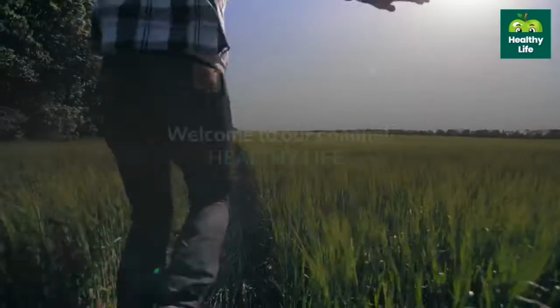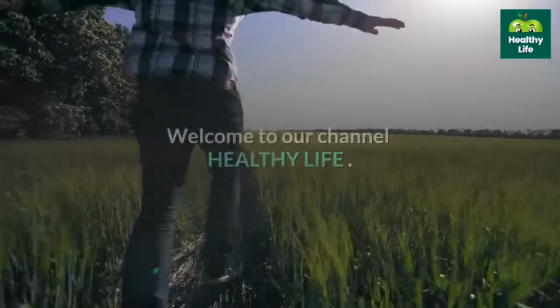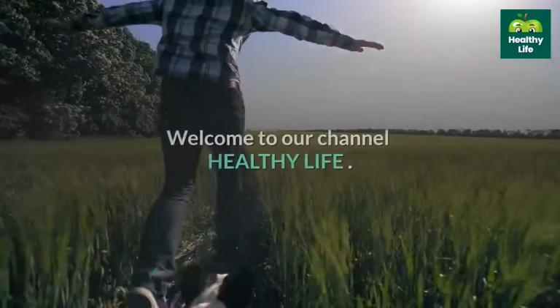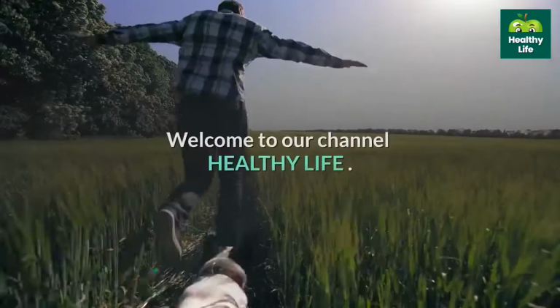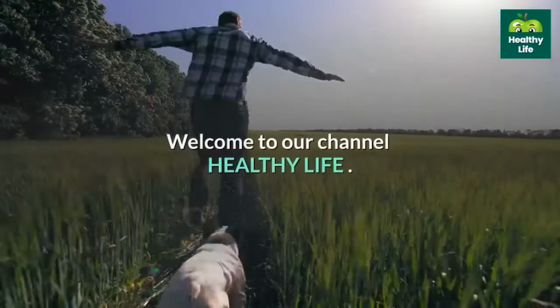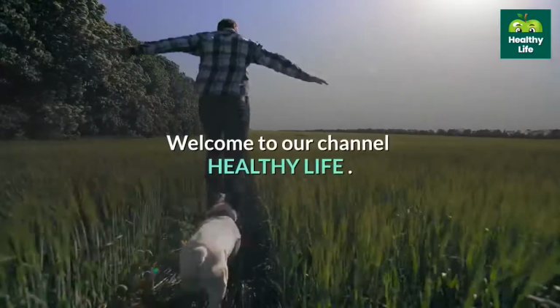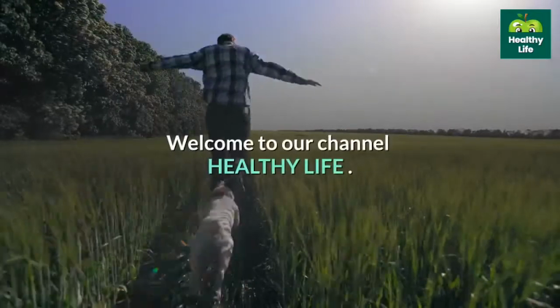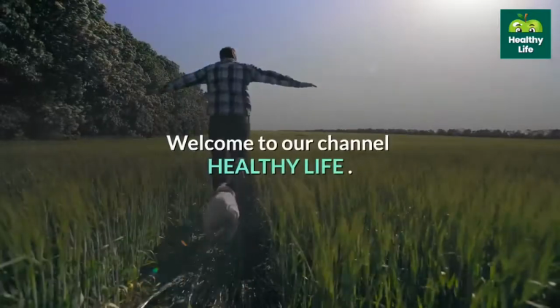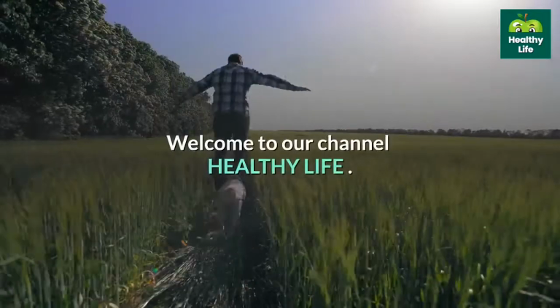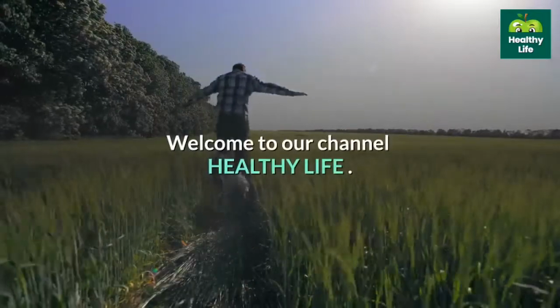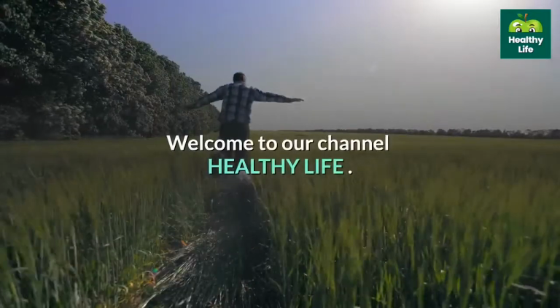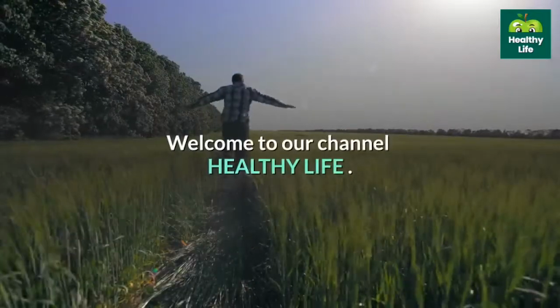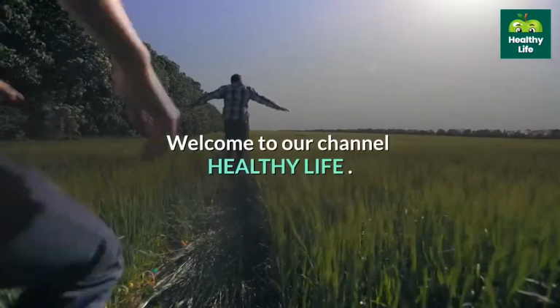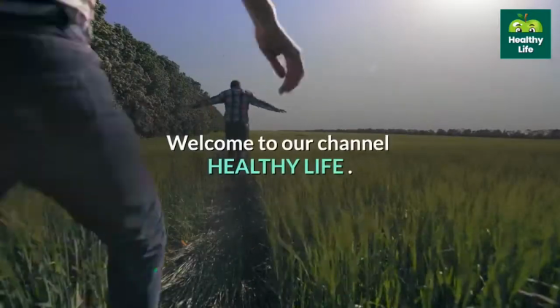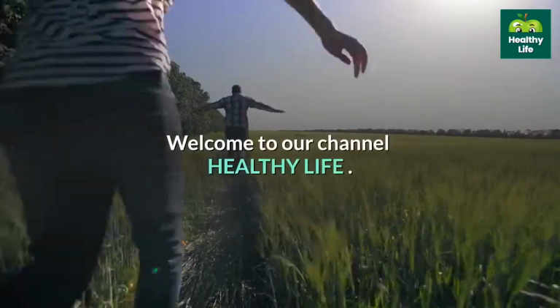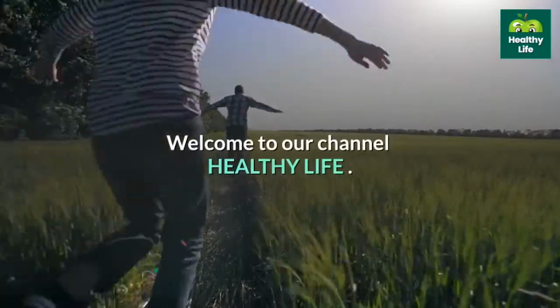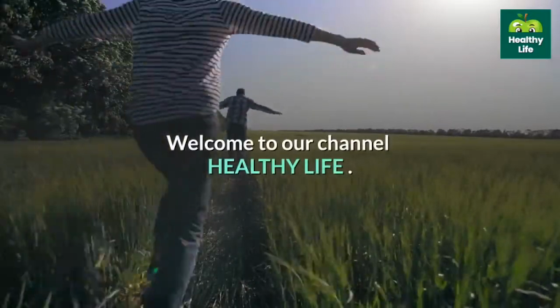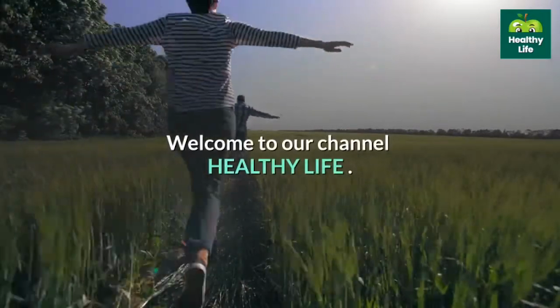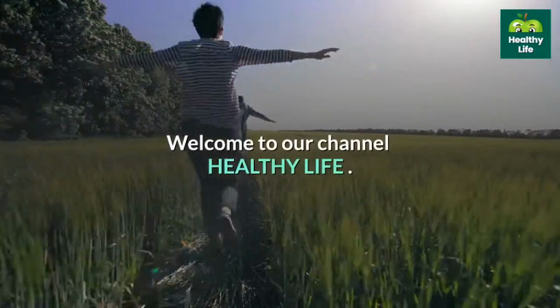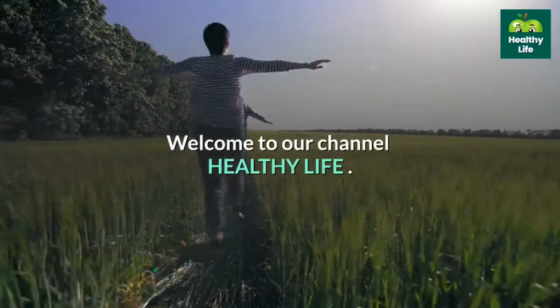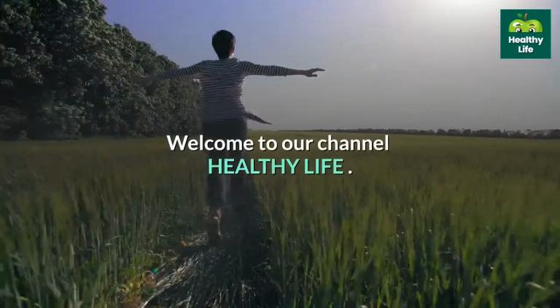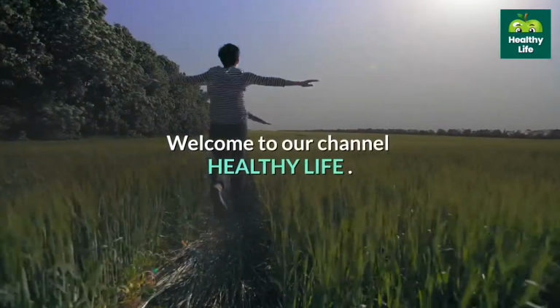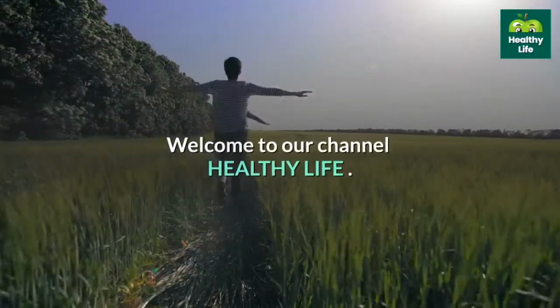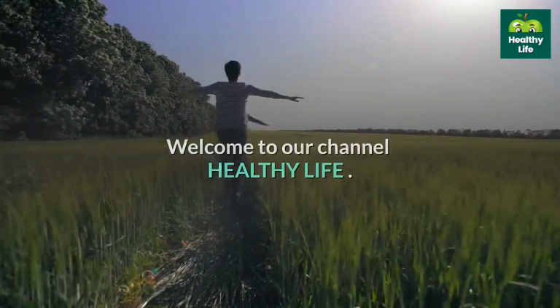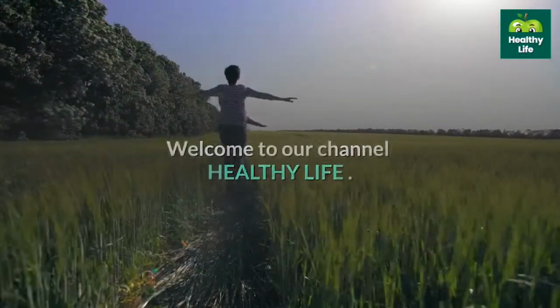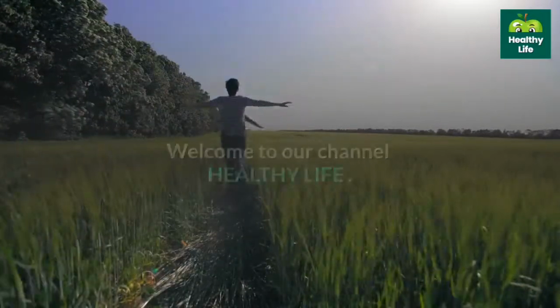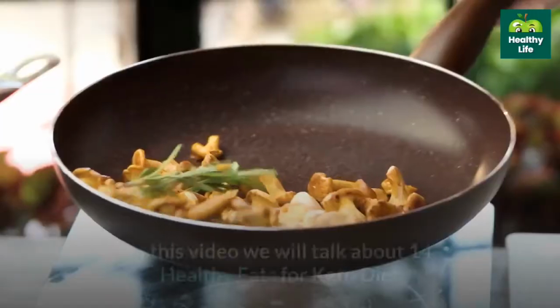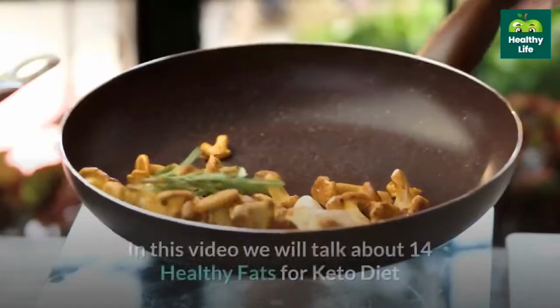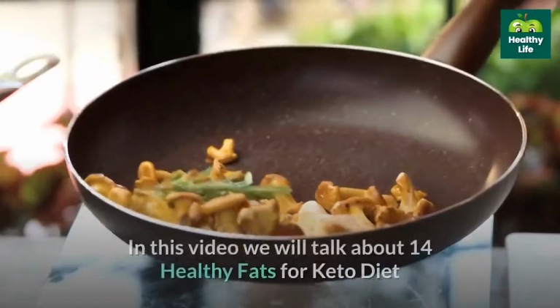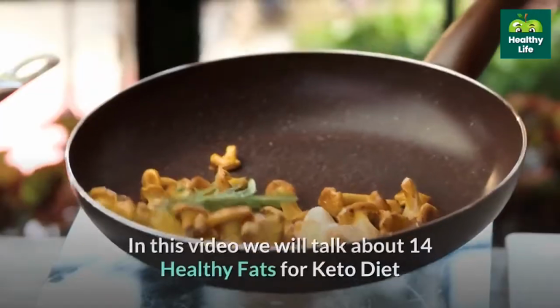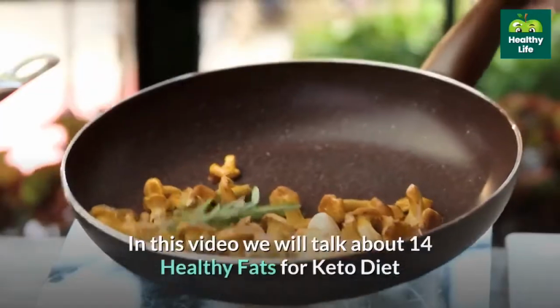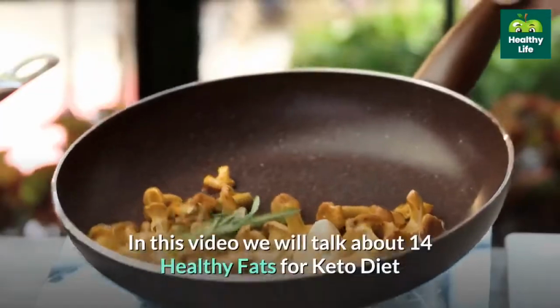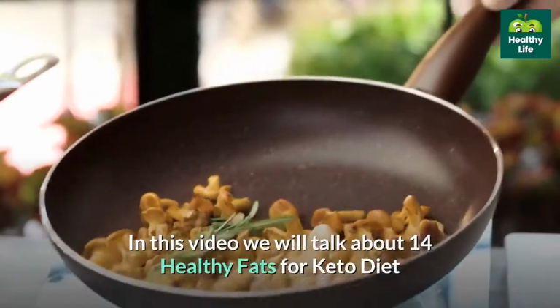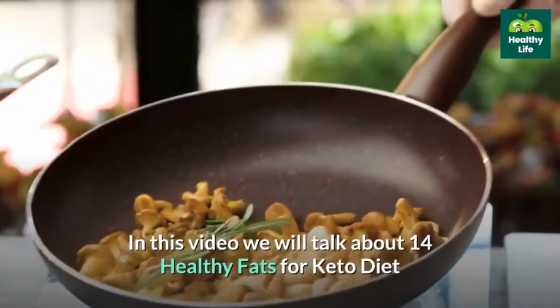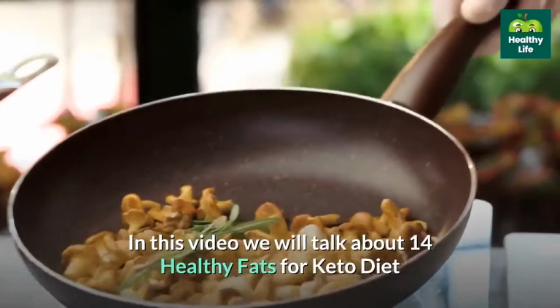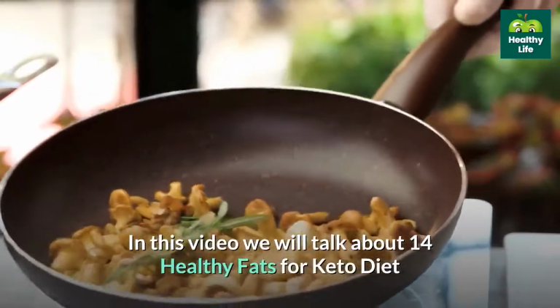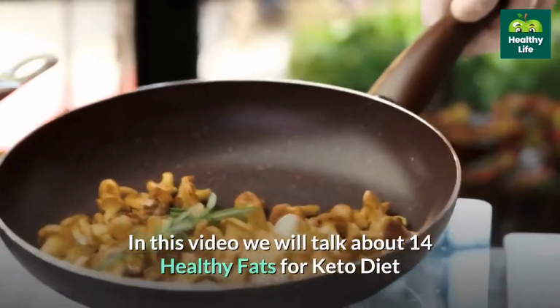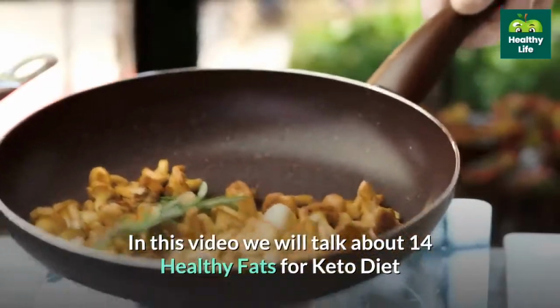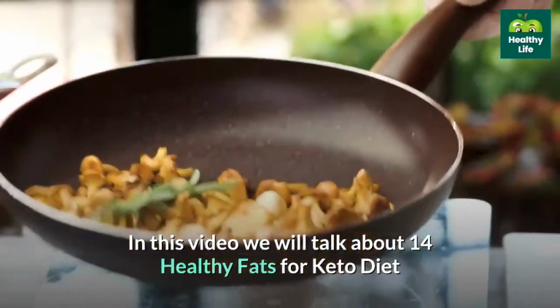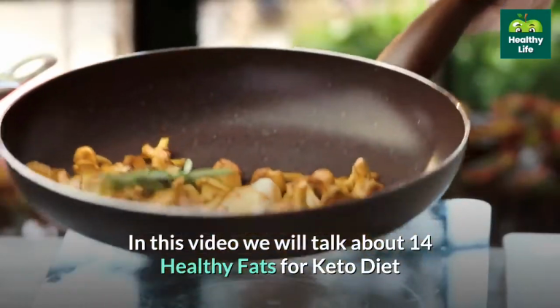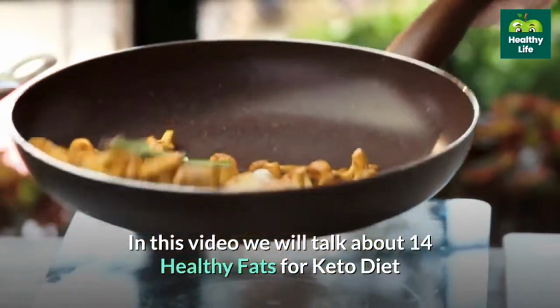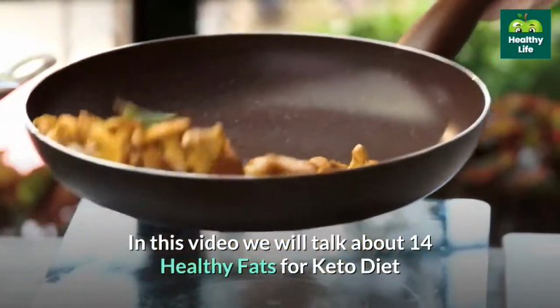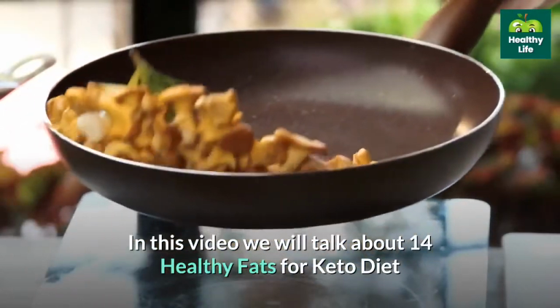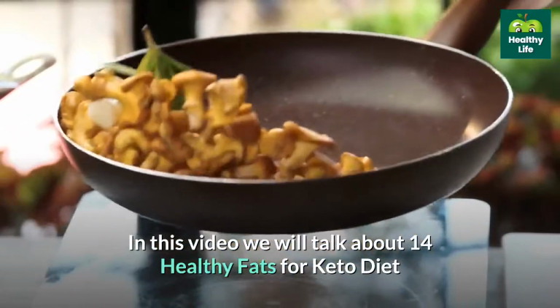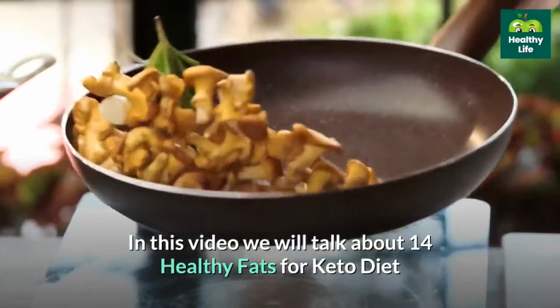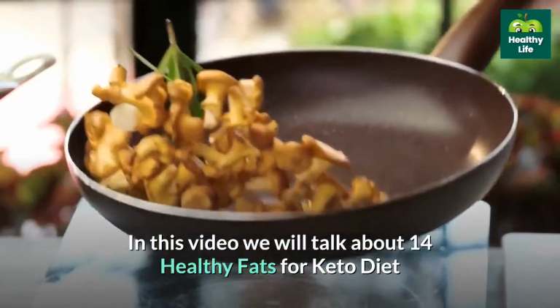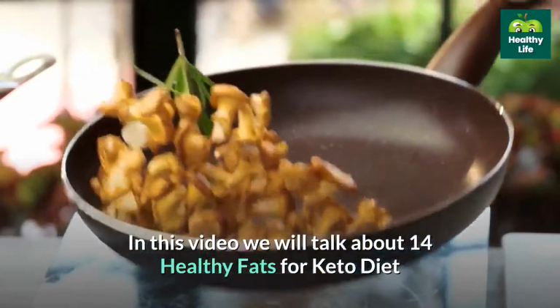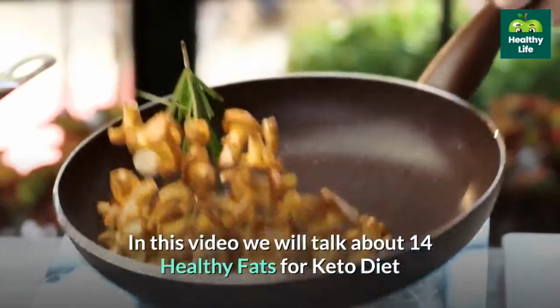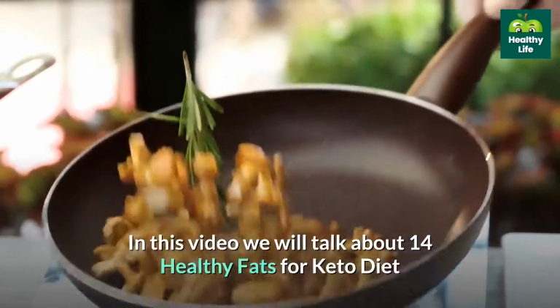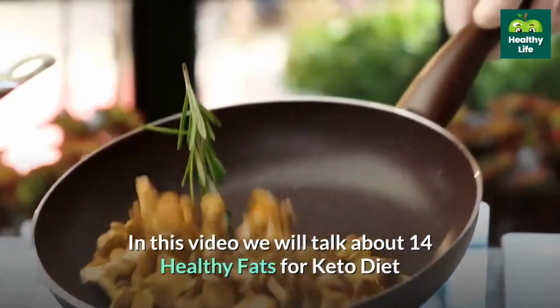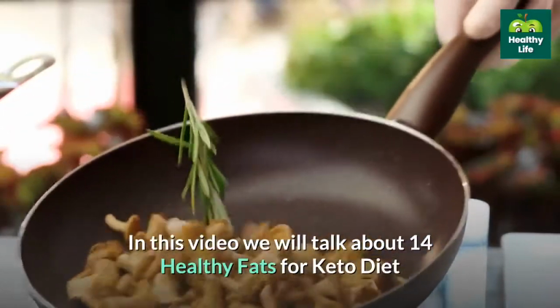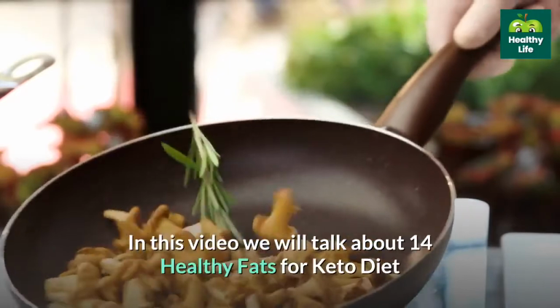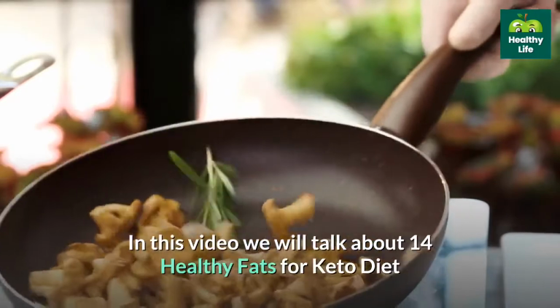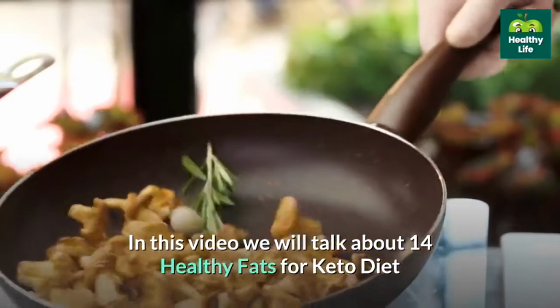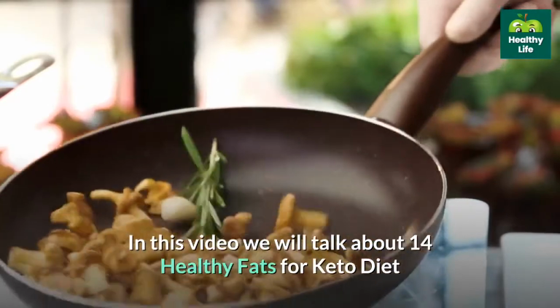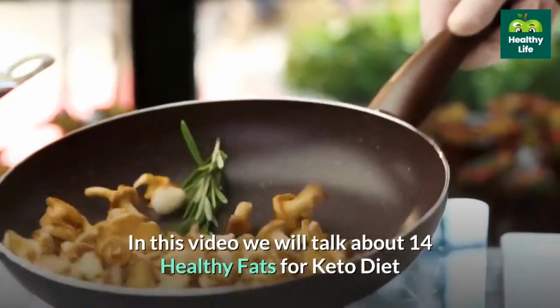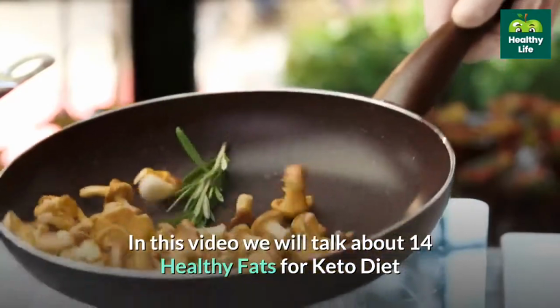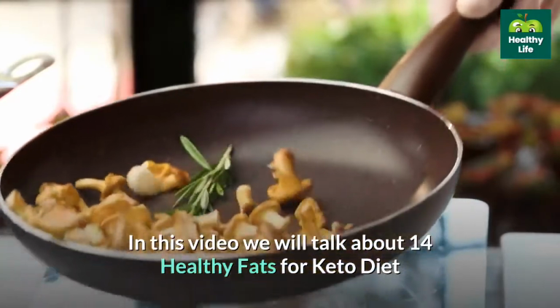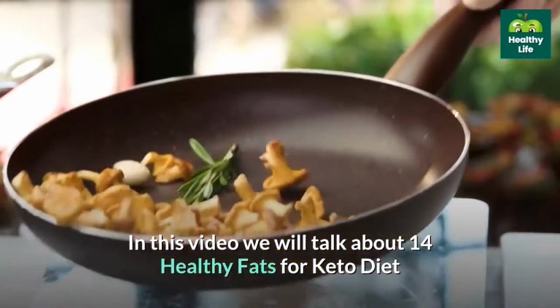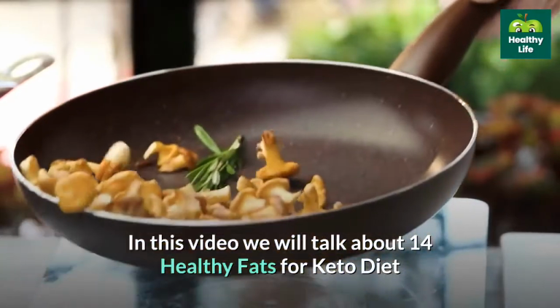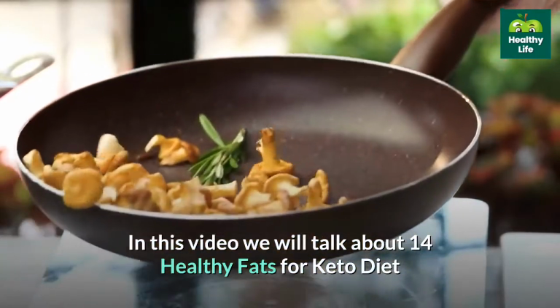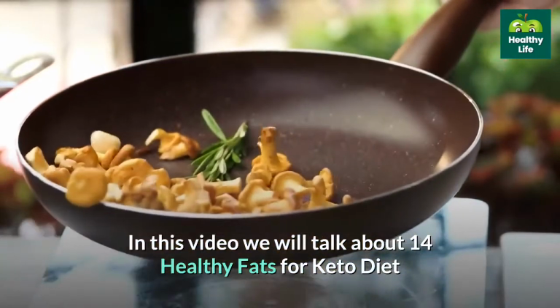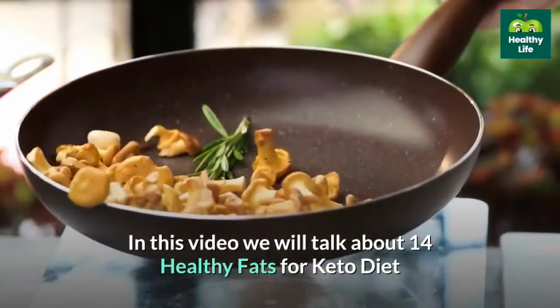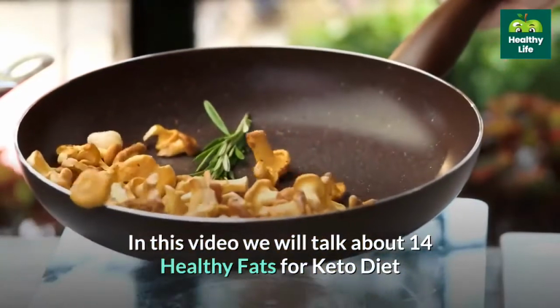Welcome to our channel Healthy Life. In this video we will talk about 14 healthy fats for keto diet.